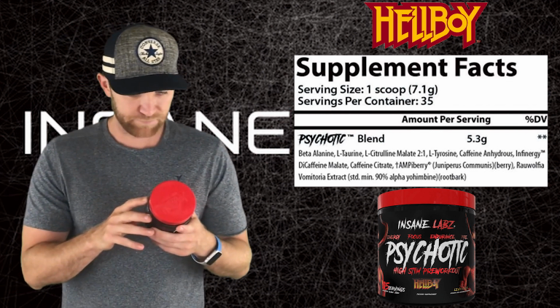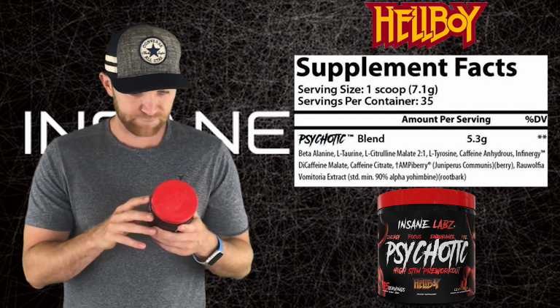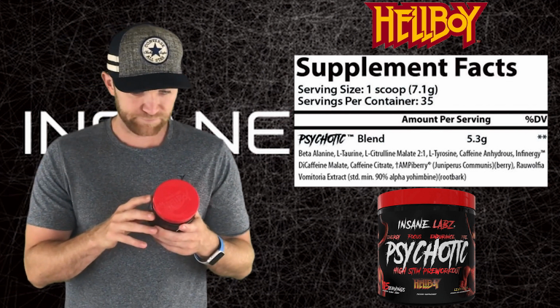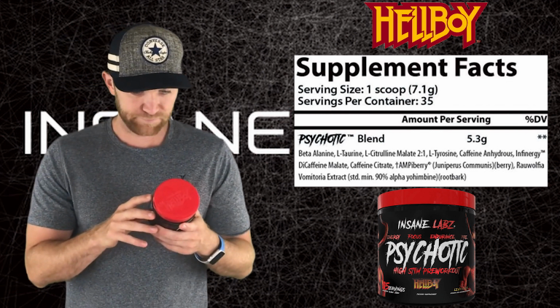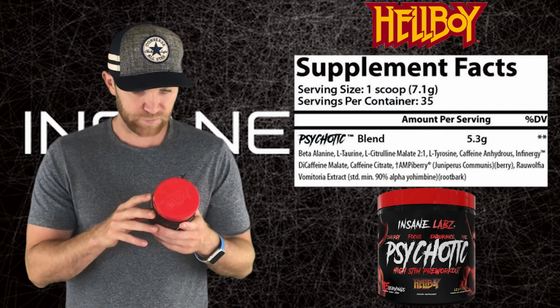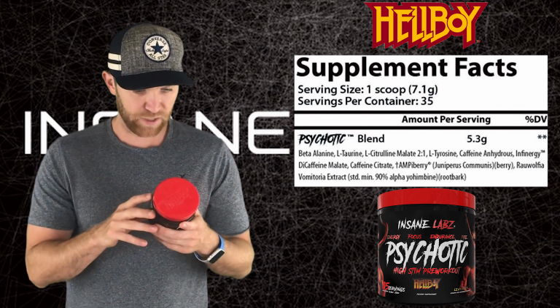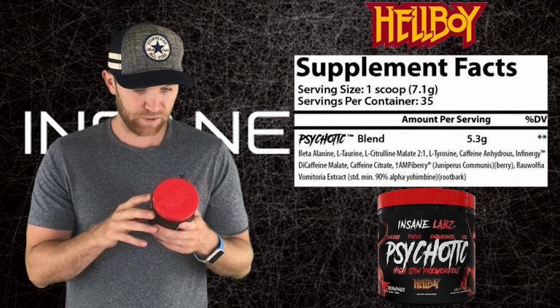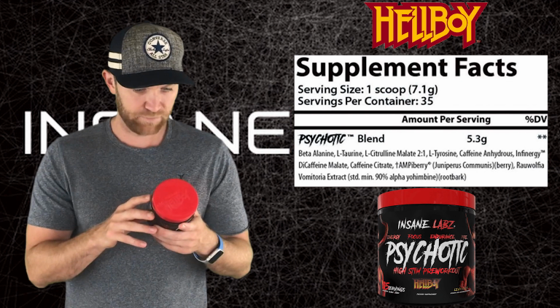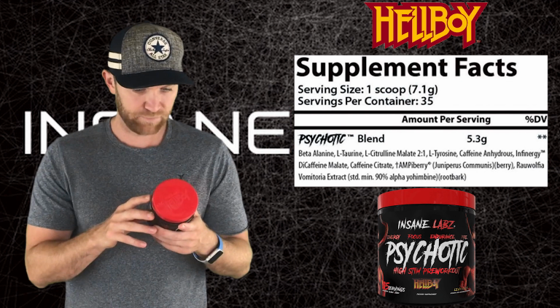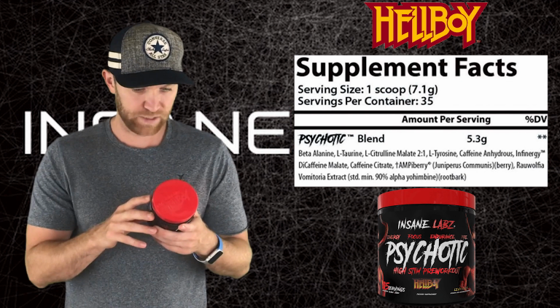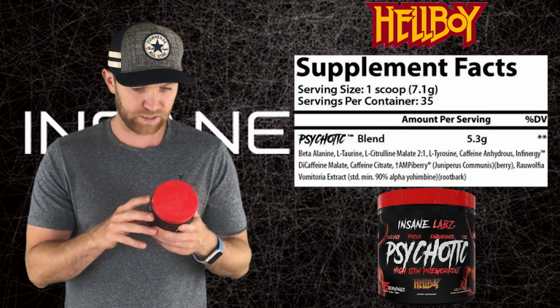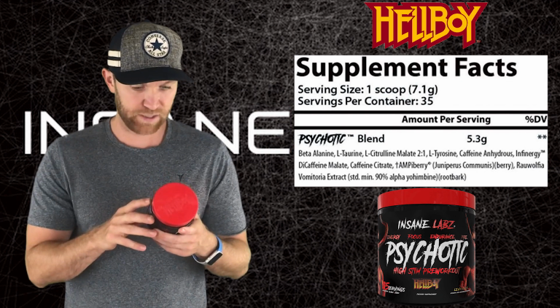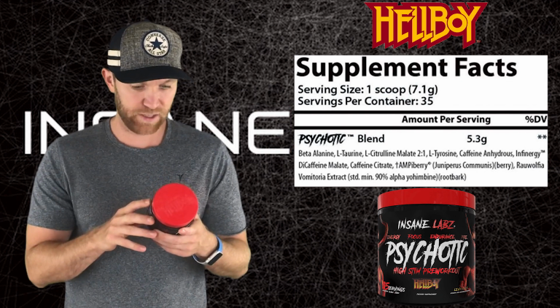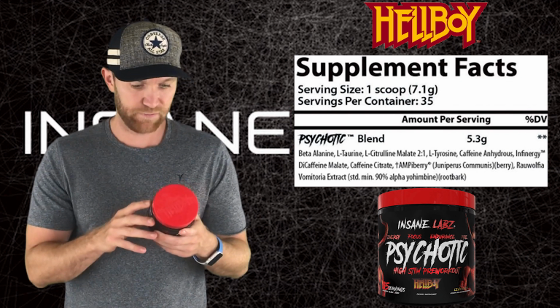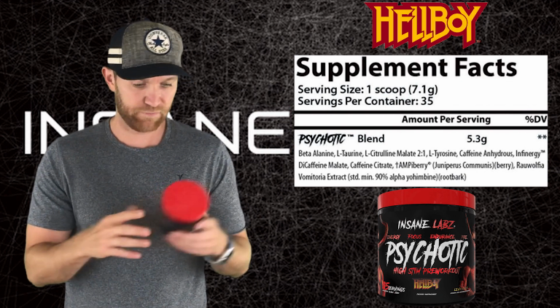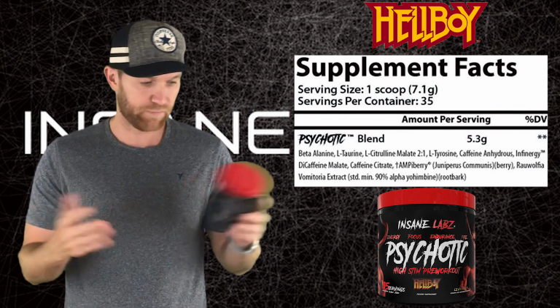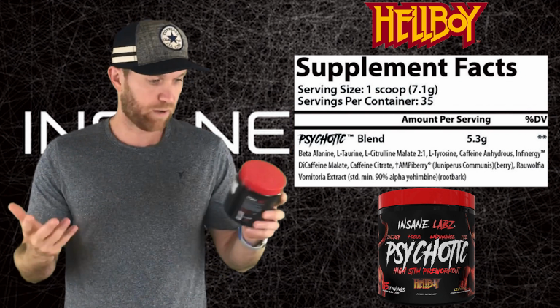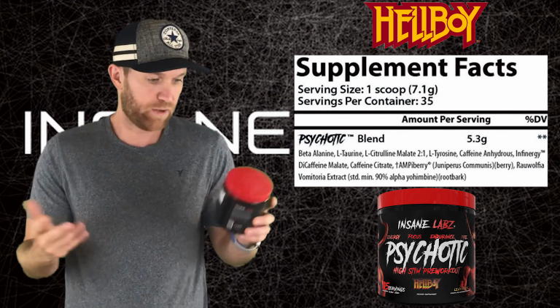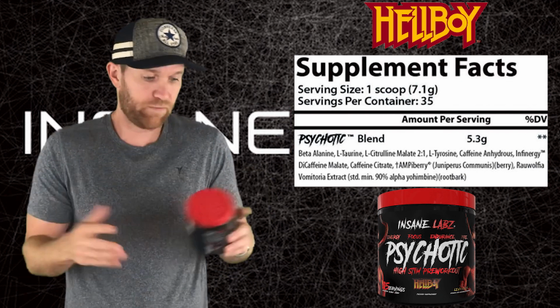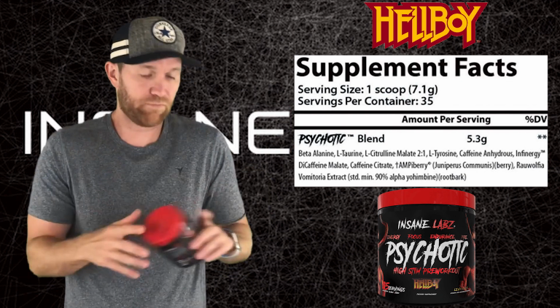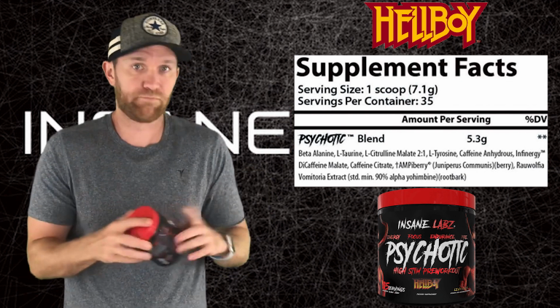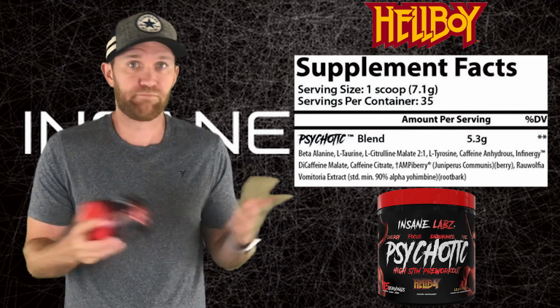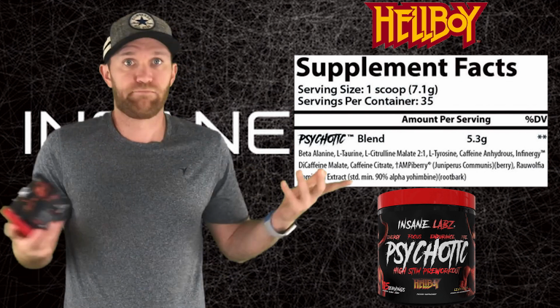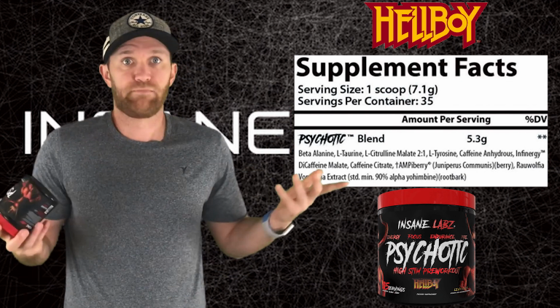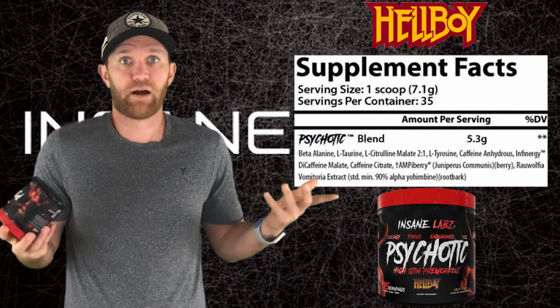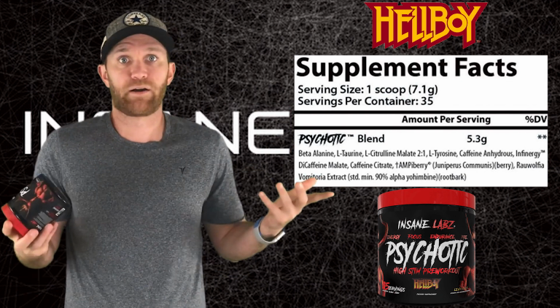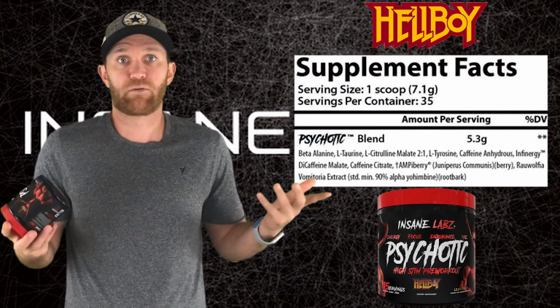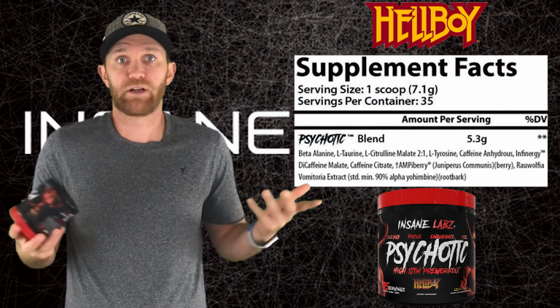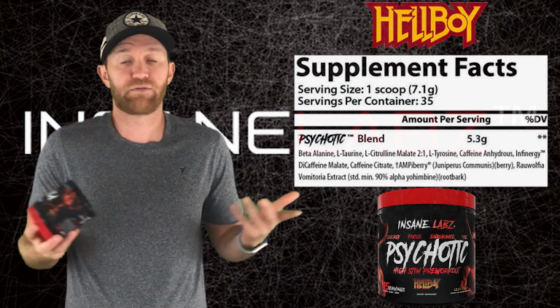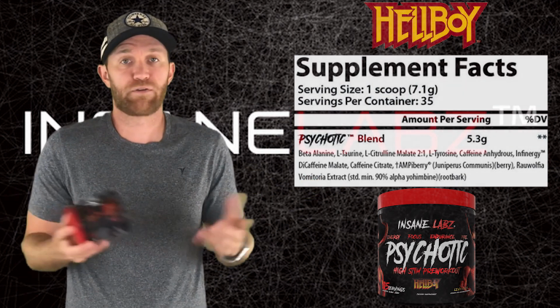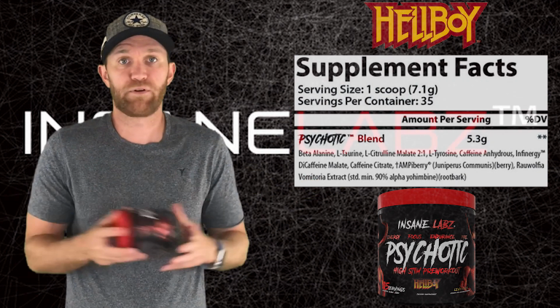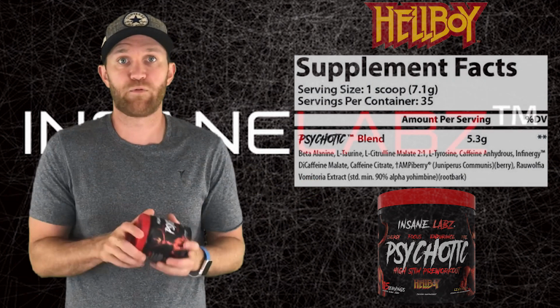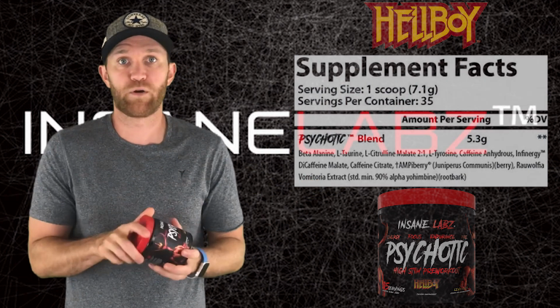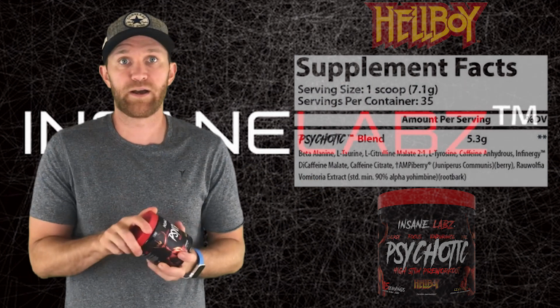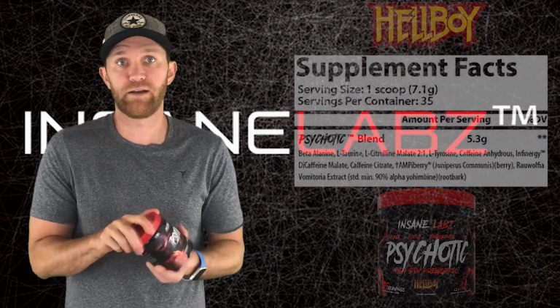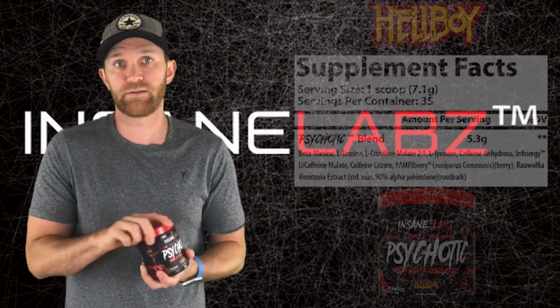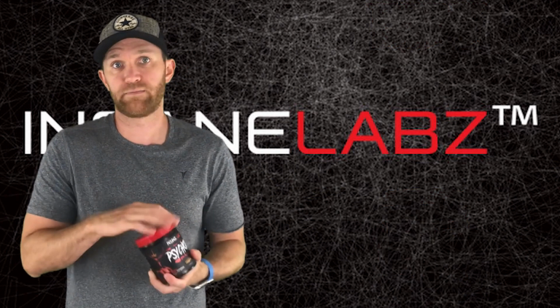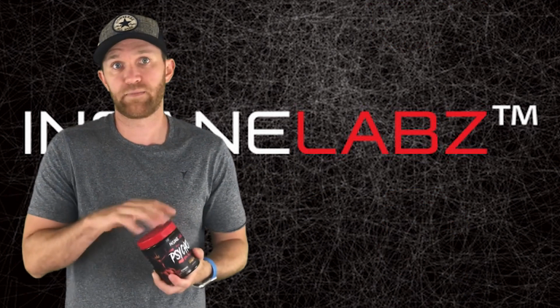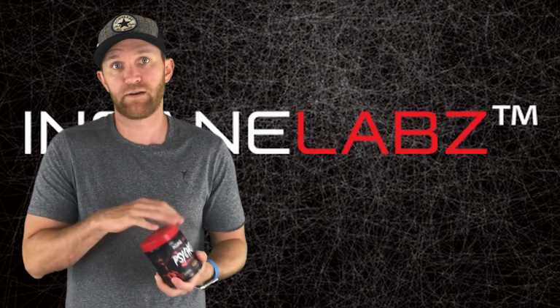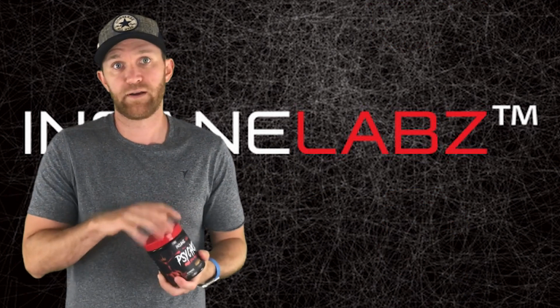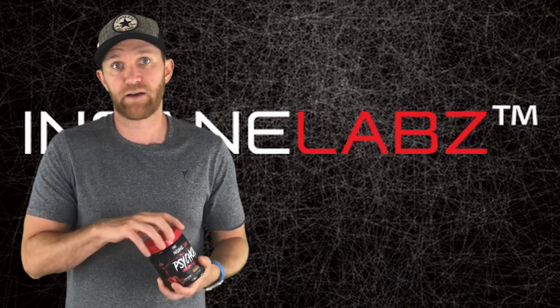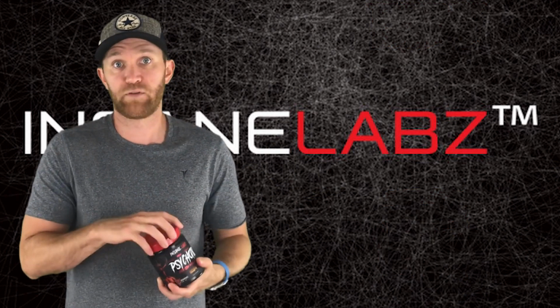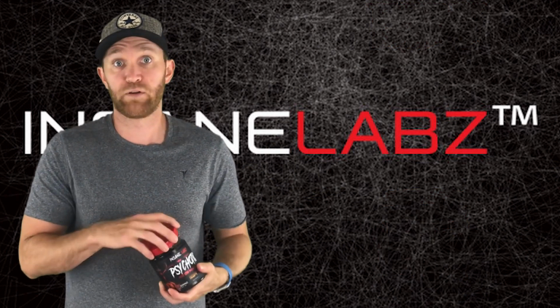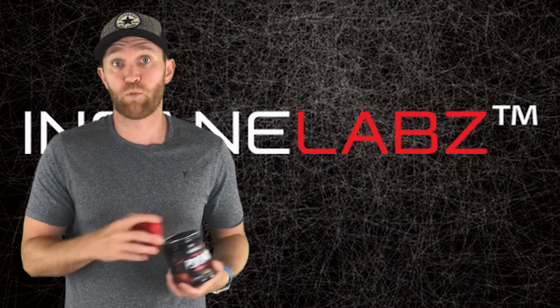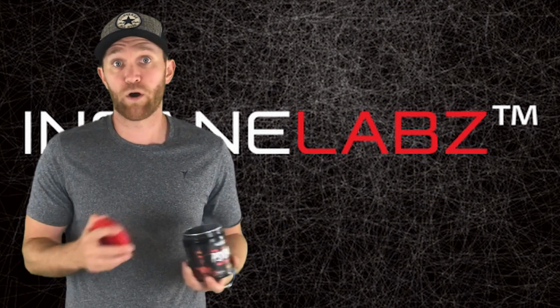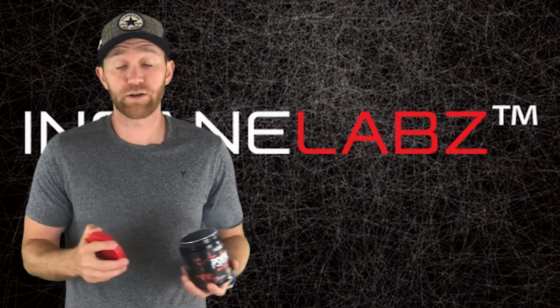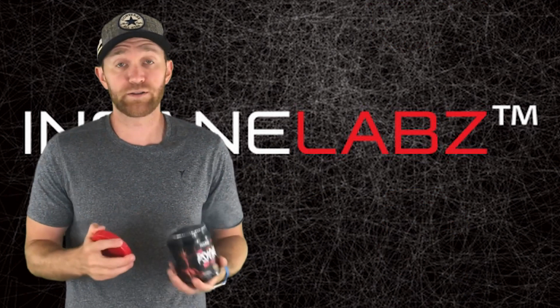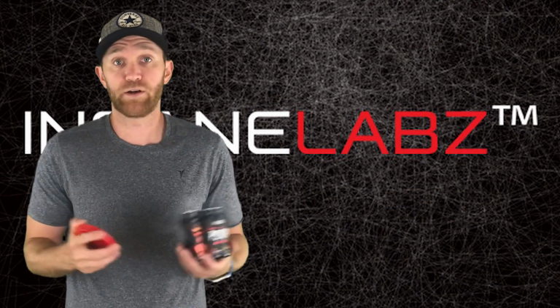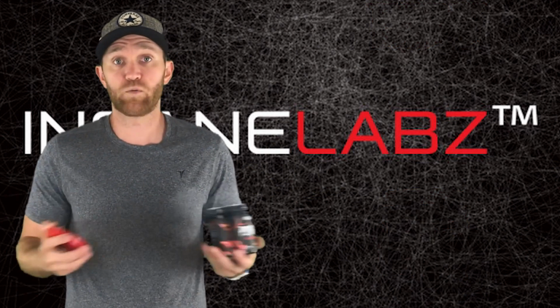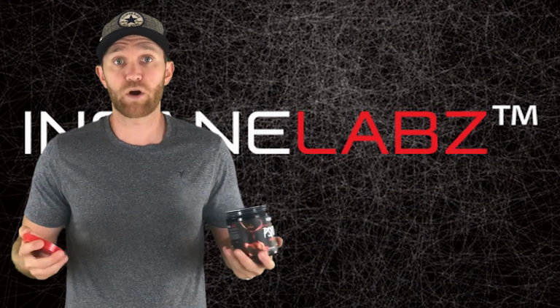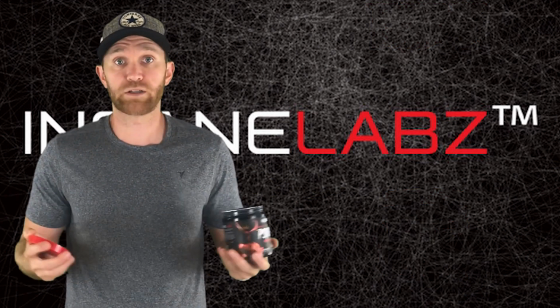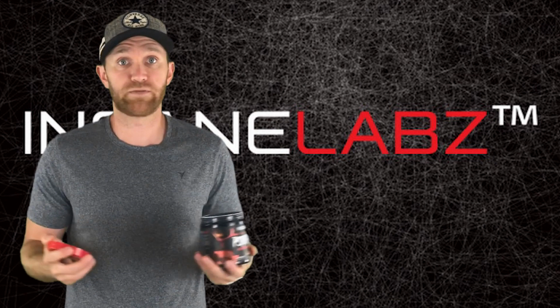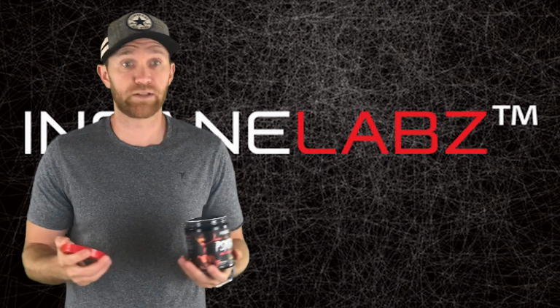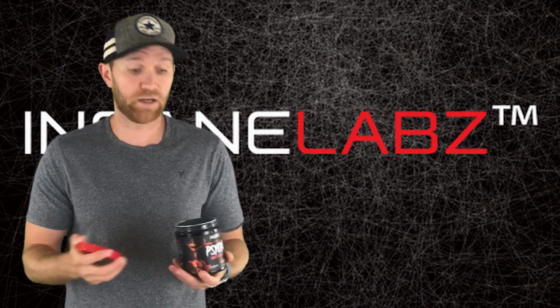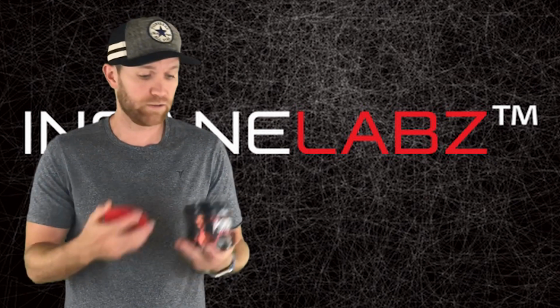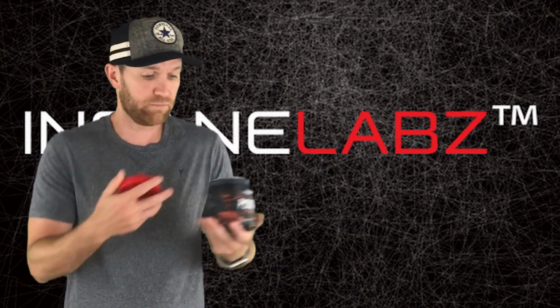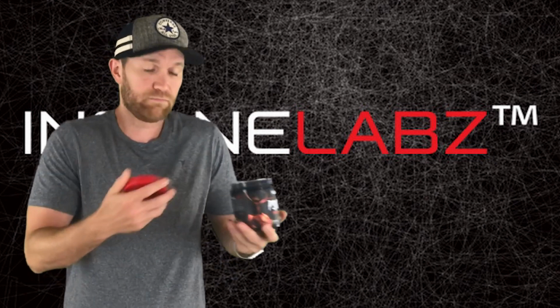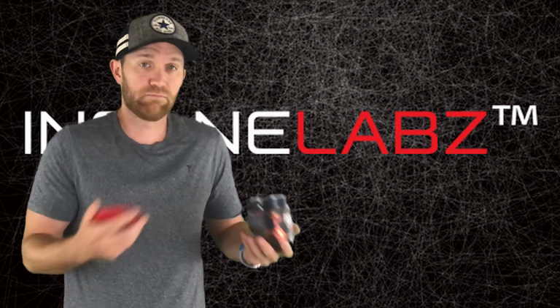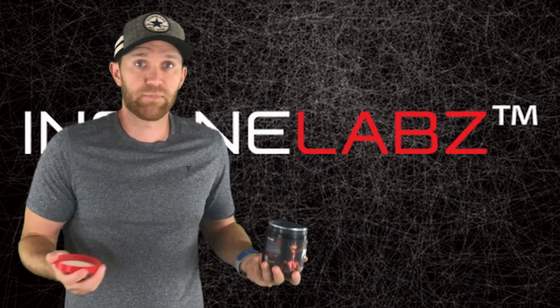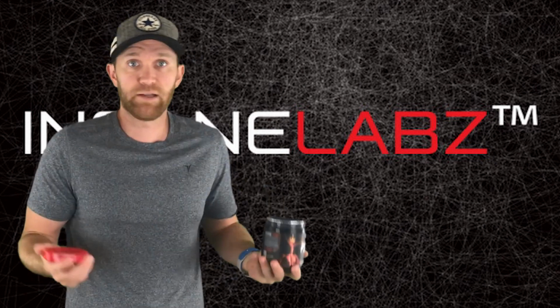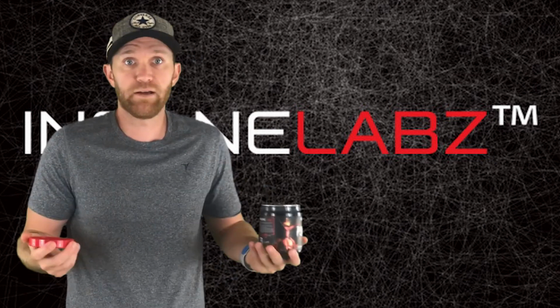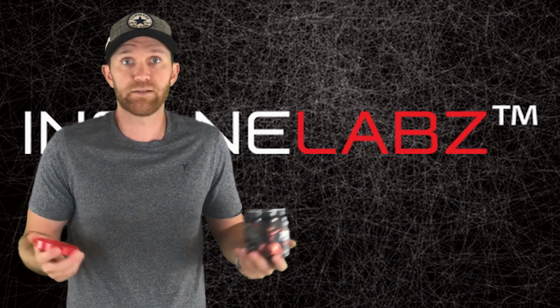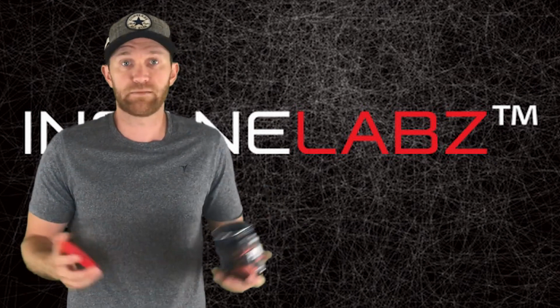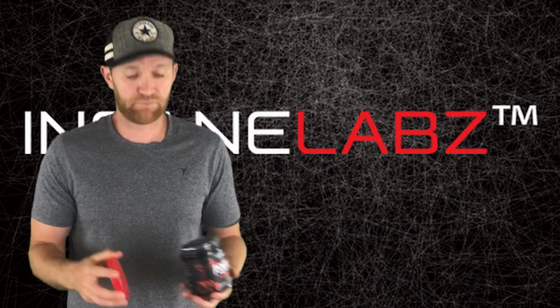So I'm going to run this for three or four days, and if it works, it works. If it doesn't, it doesn't.